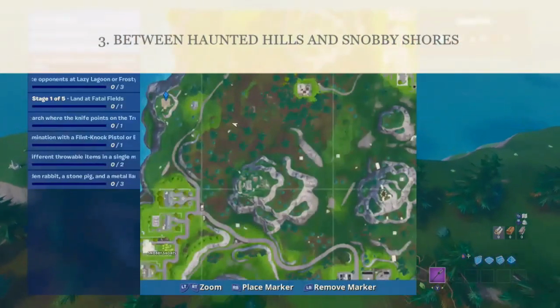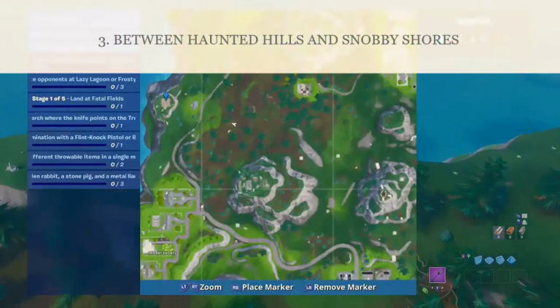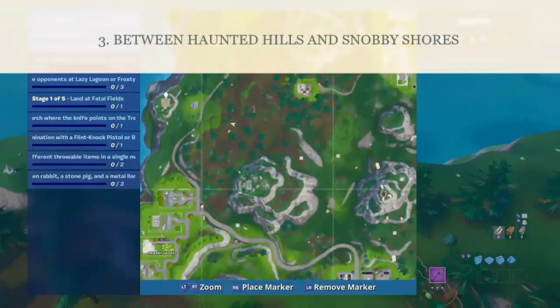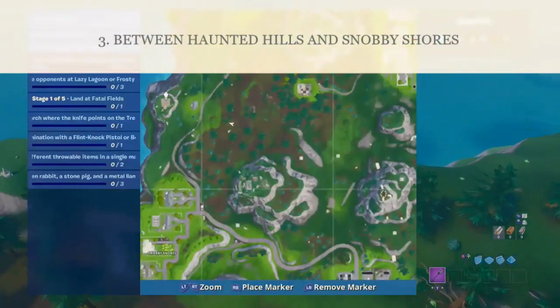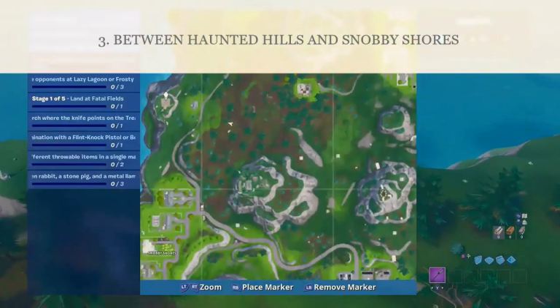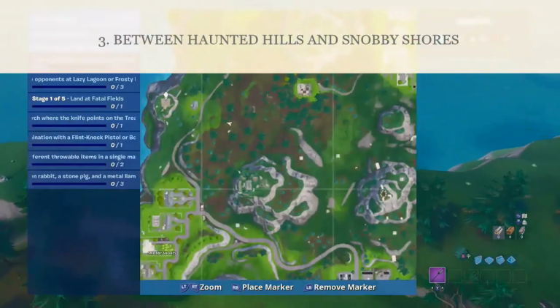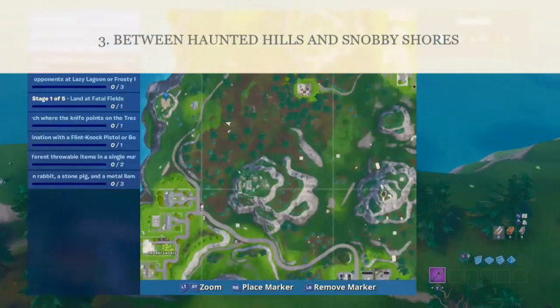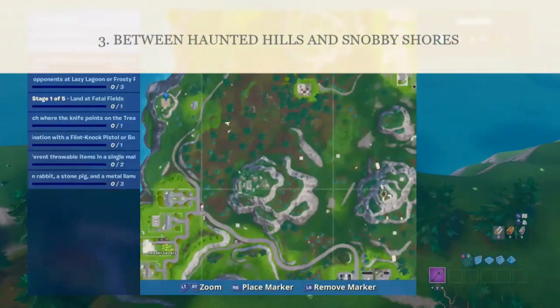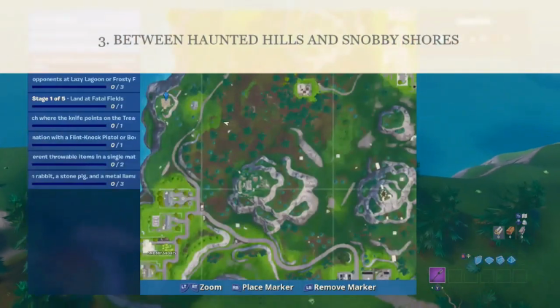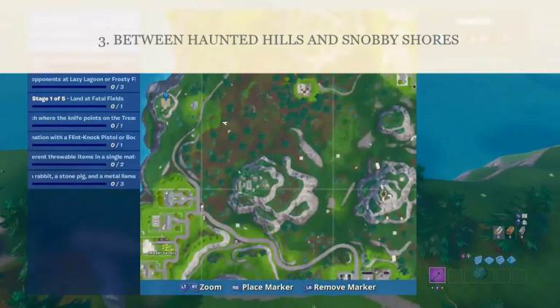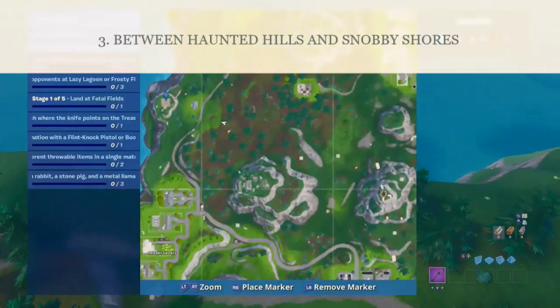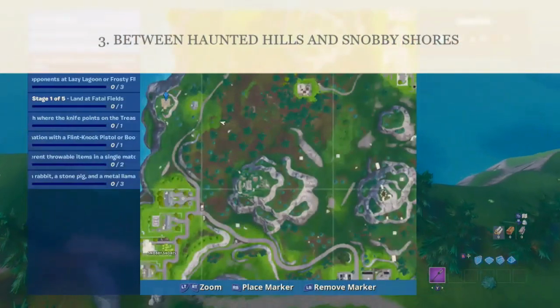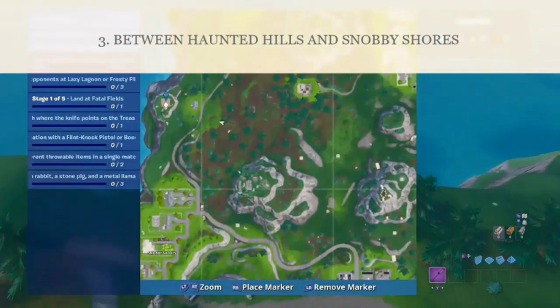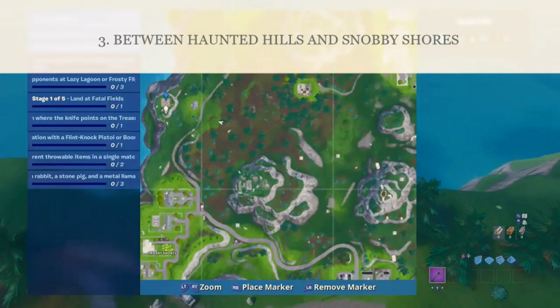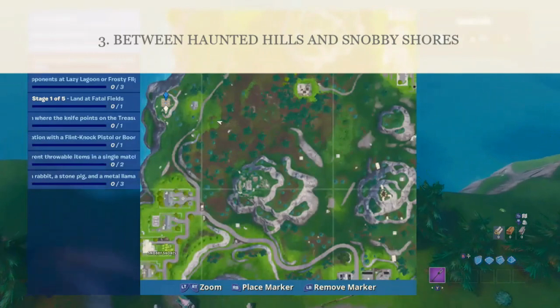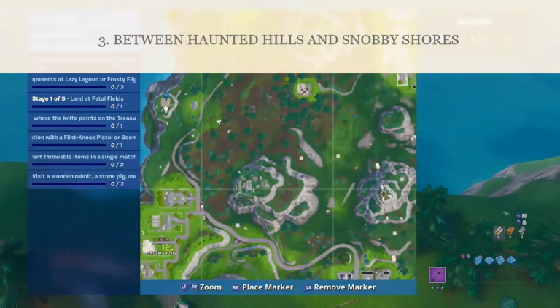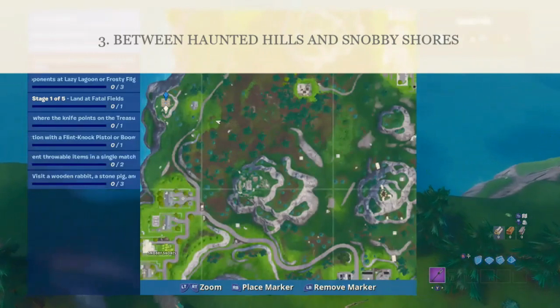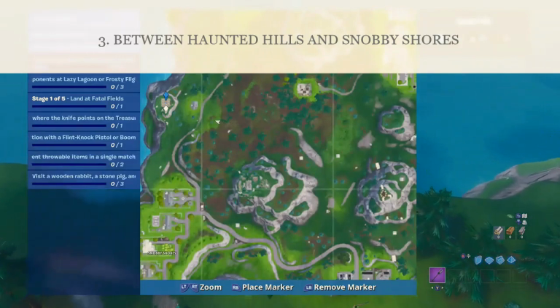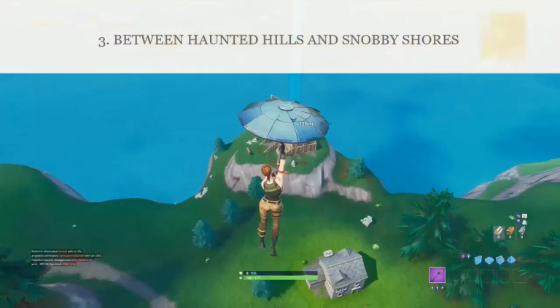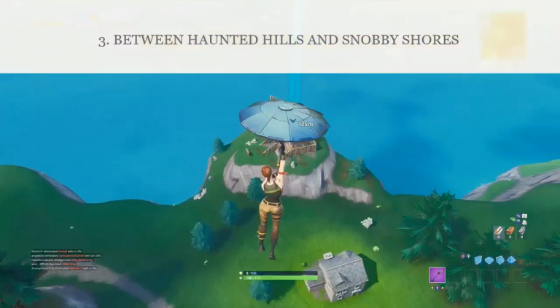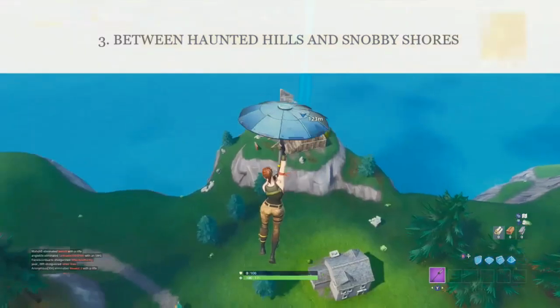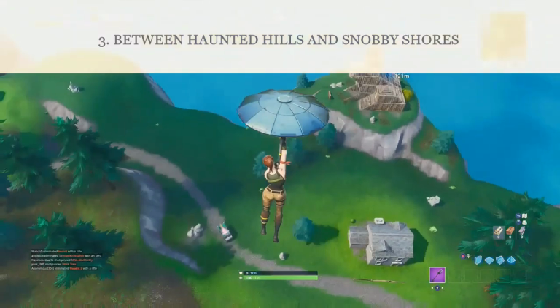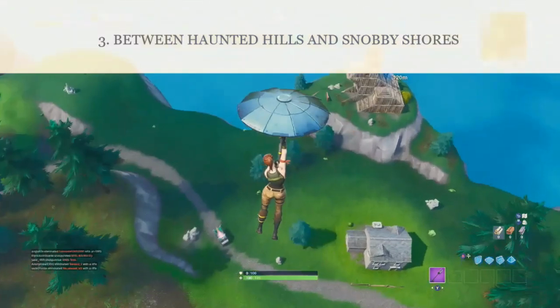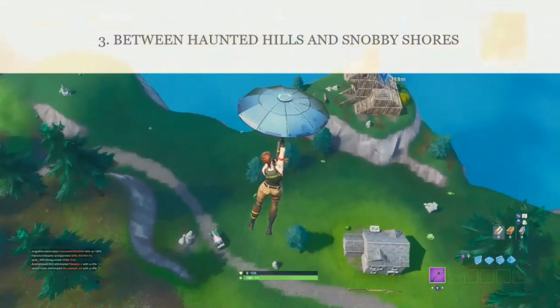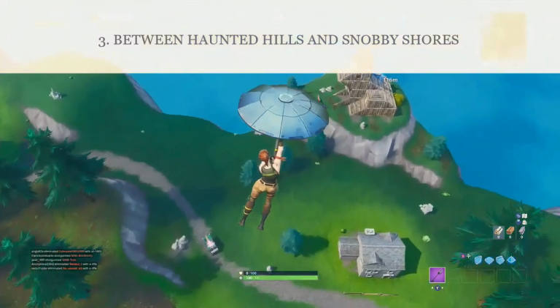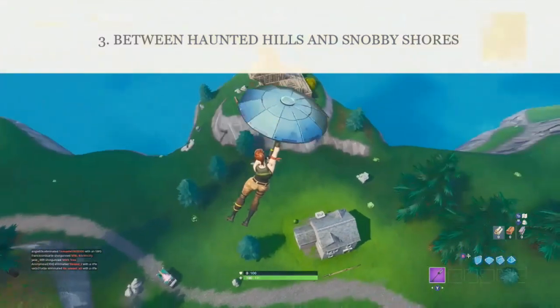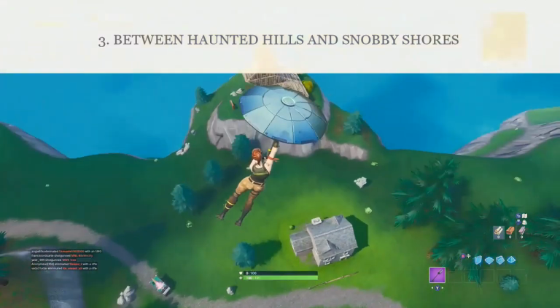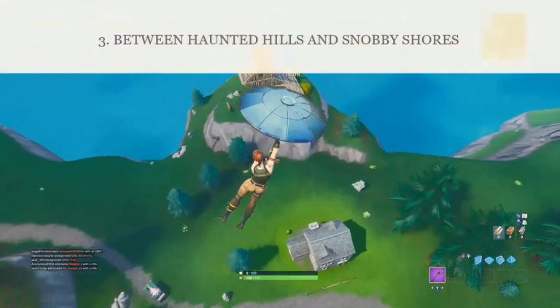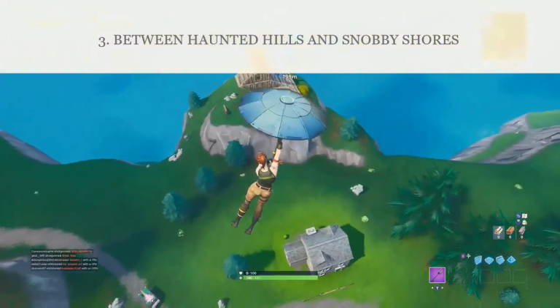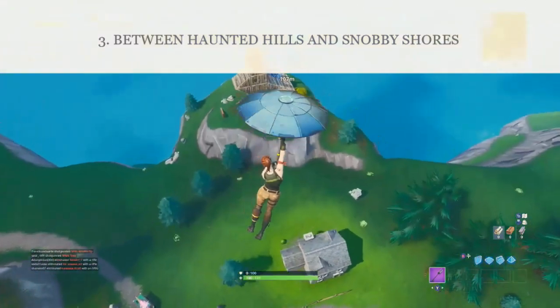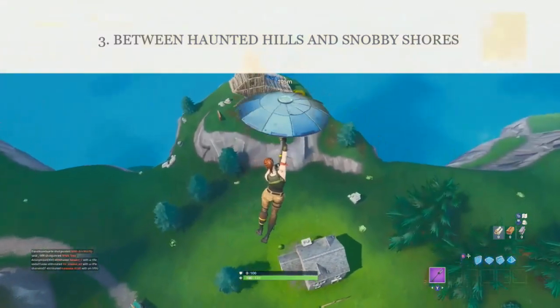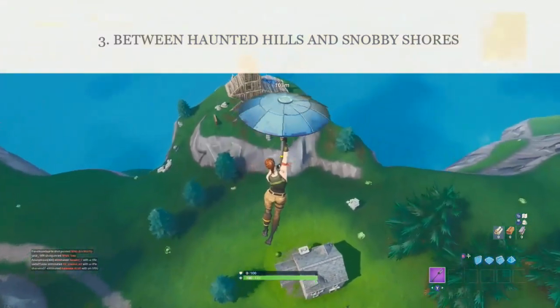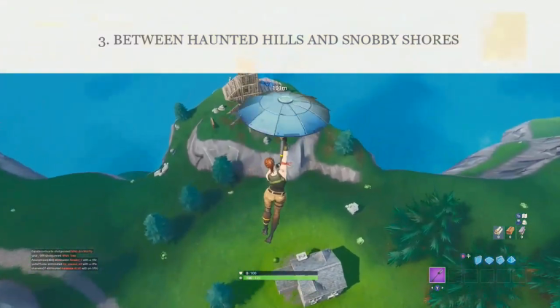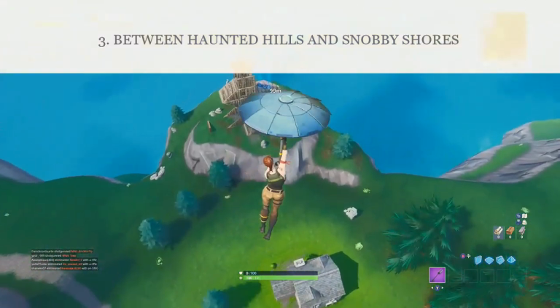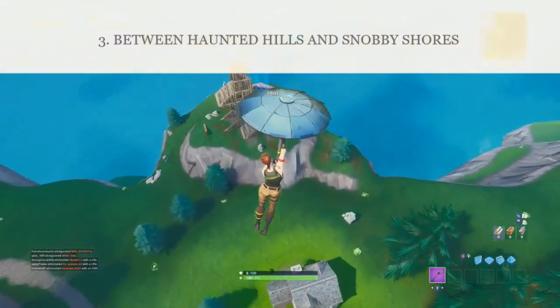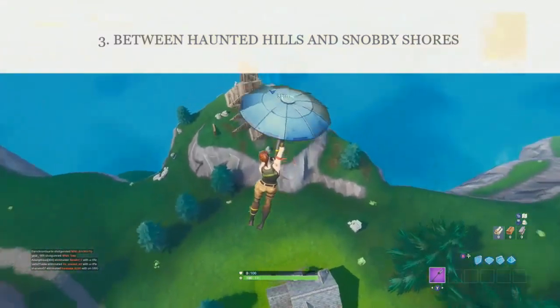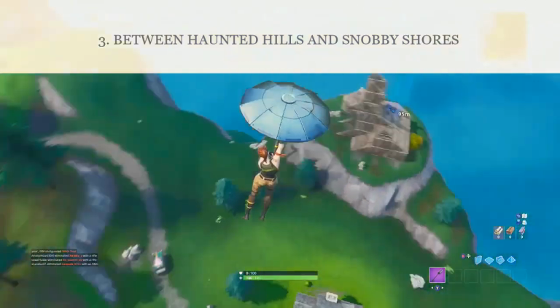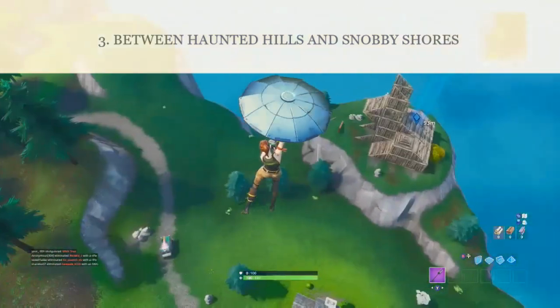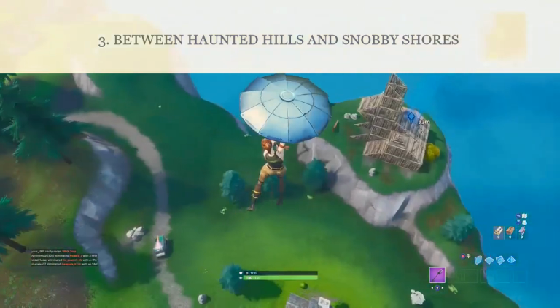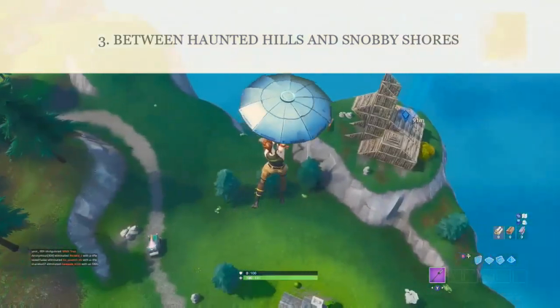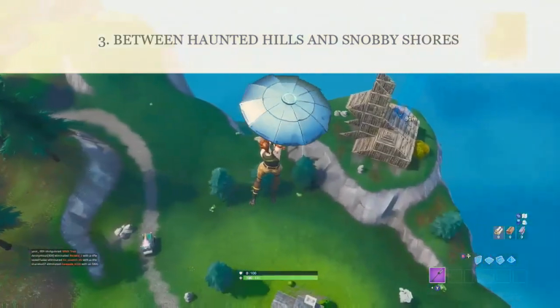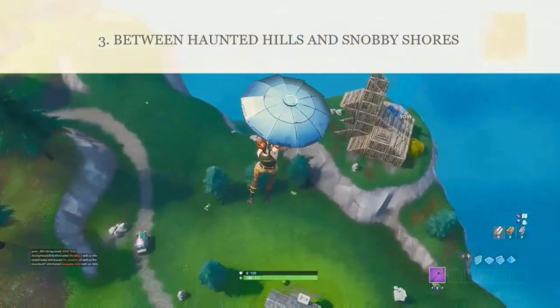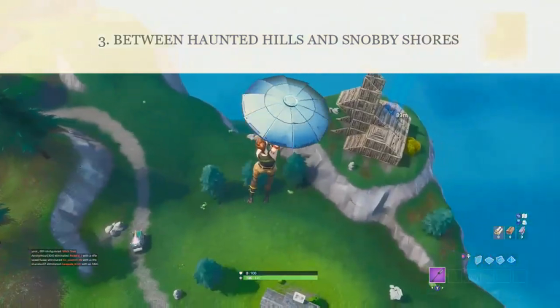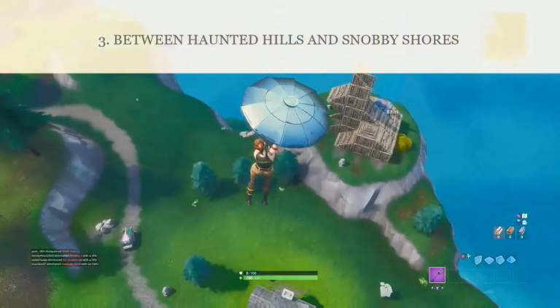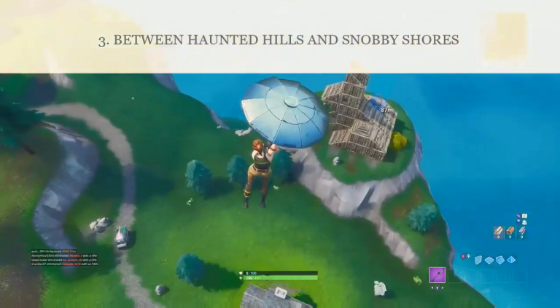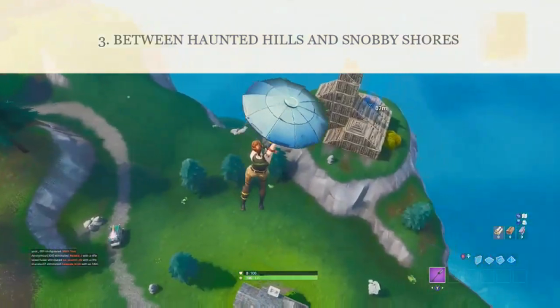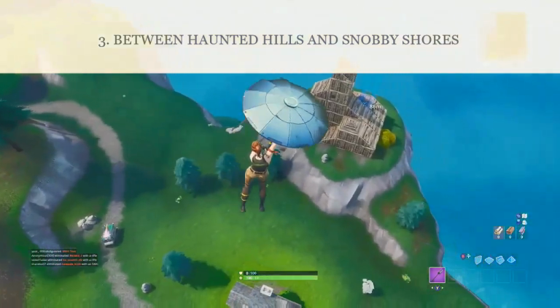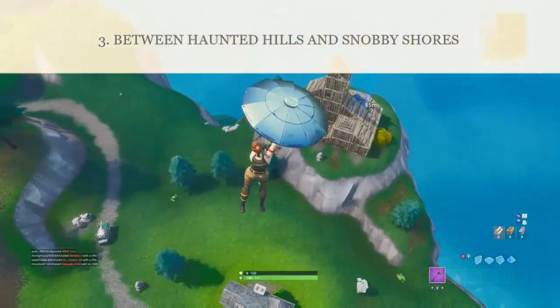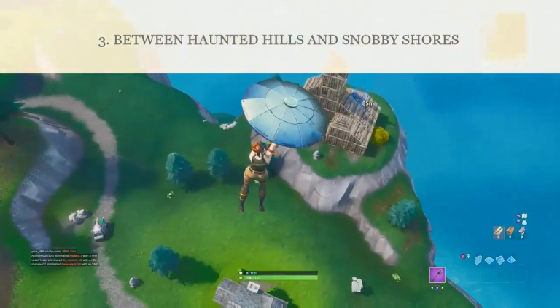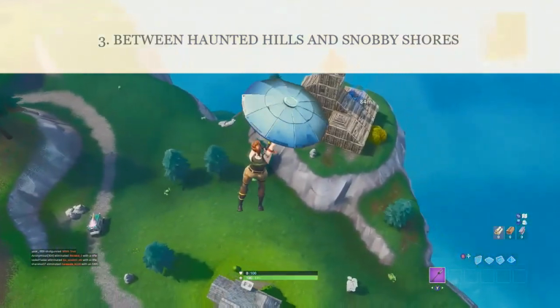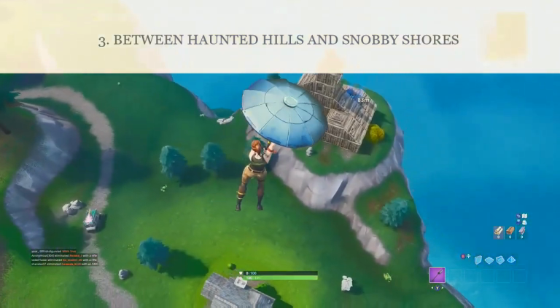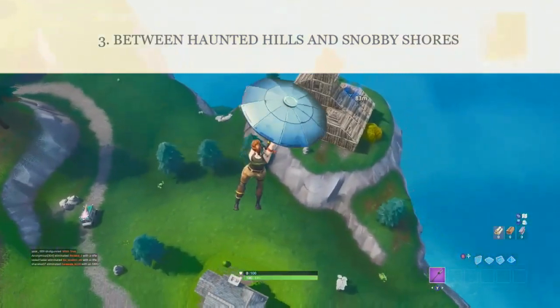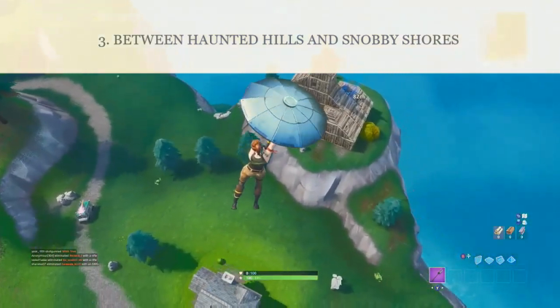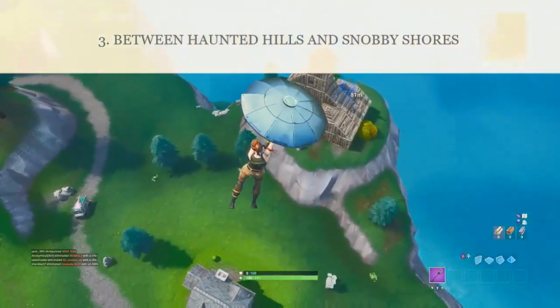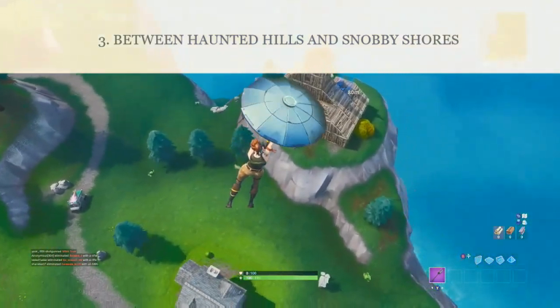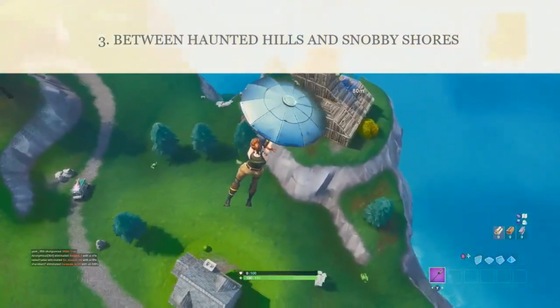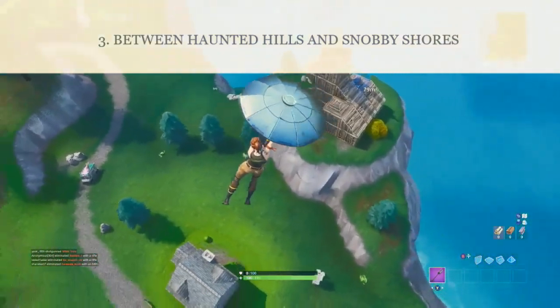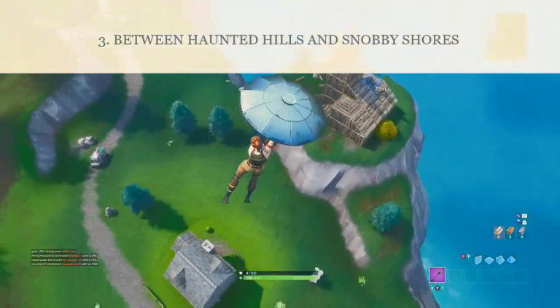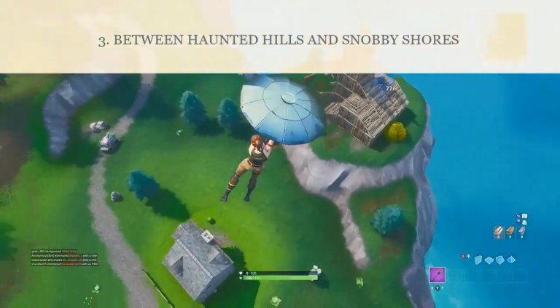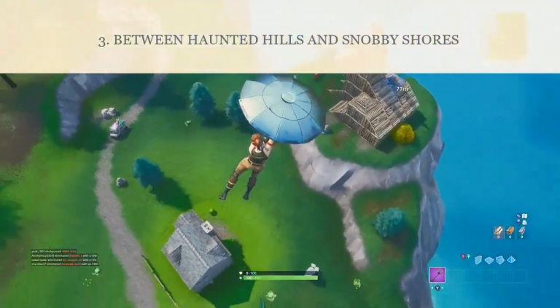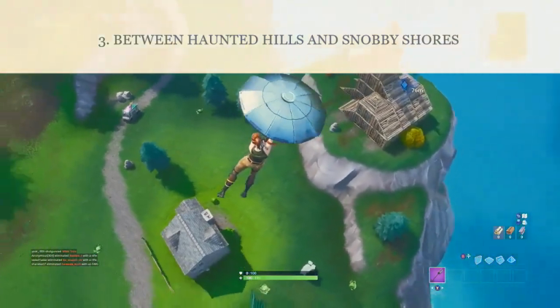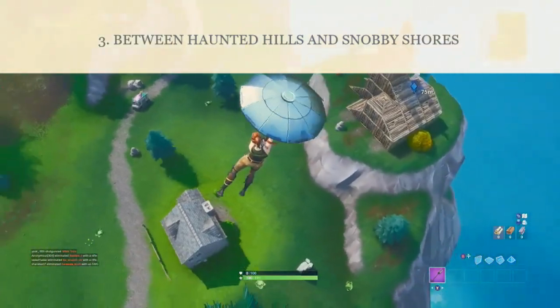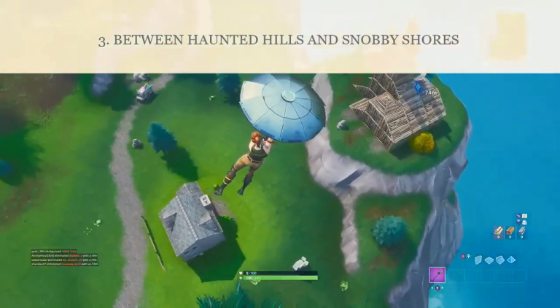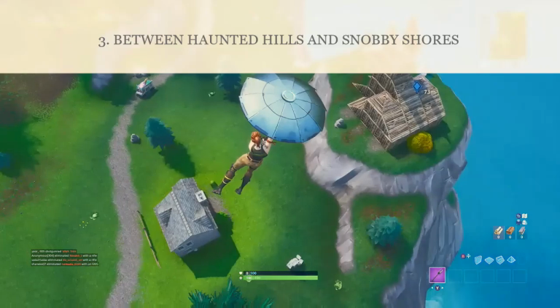The third location is the Wooden Rabbit, right here between Haunted Hills and Snobby Shores, right here where the waypoint is — that's where I would be landing.